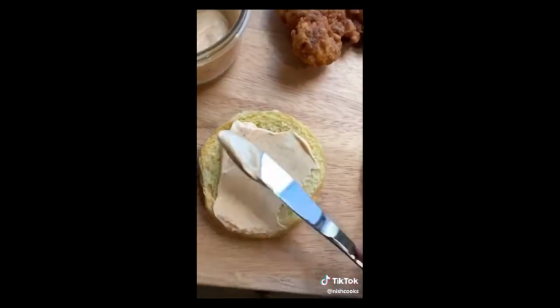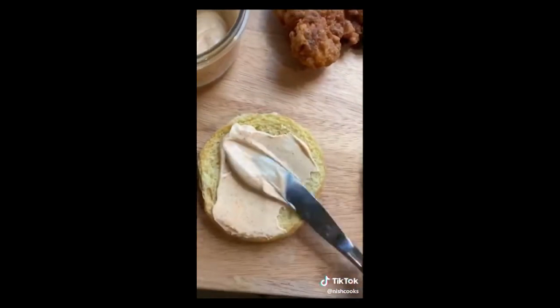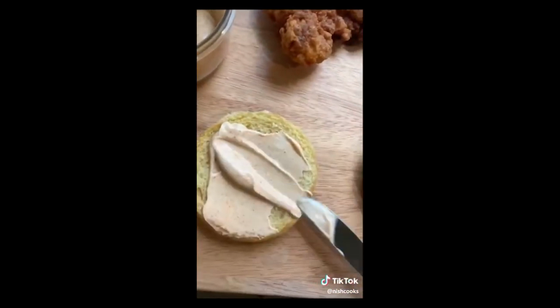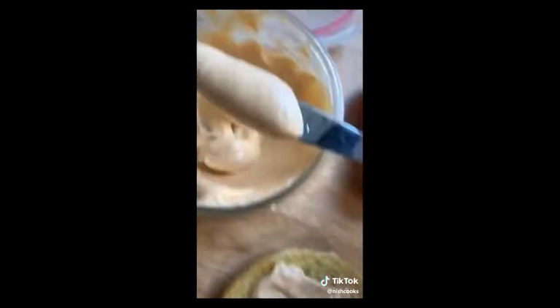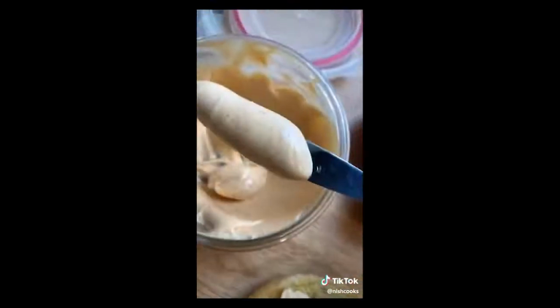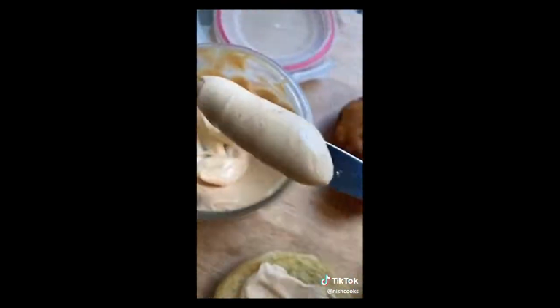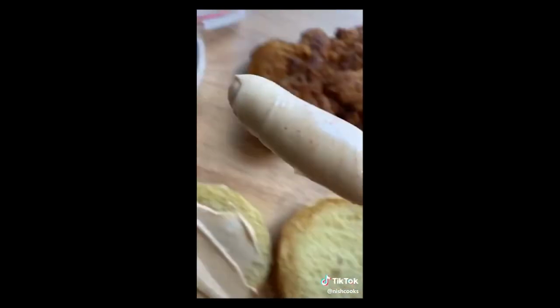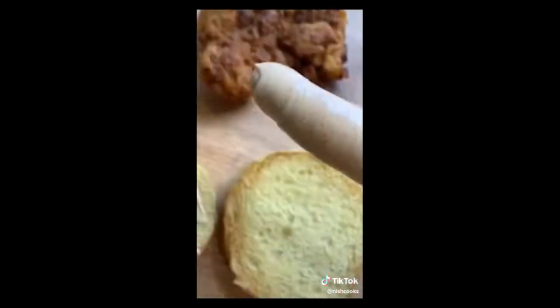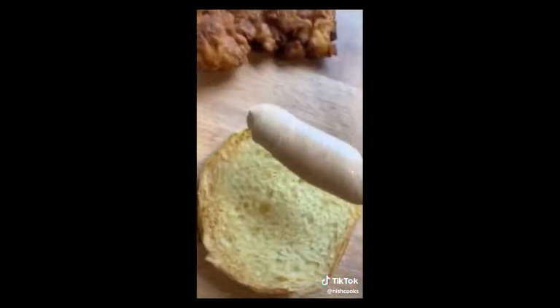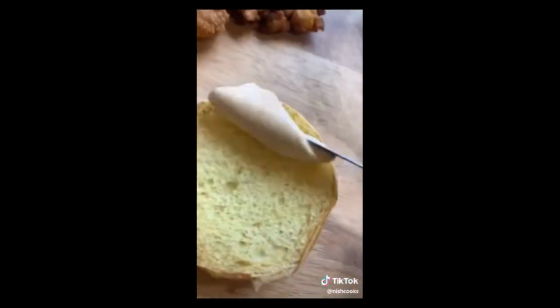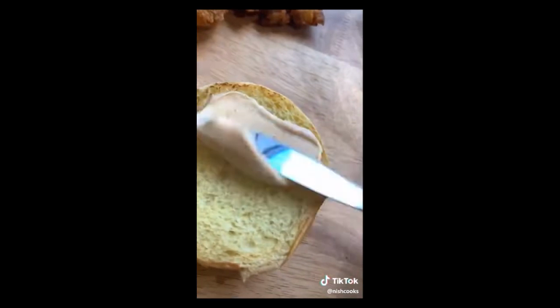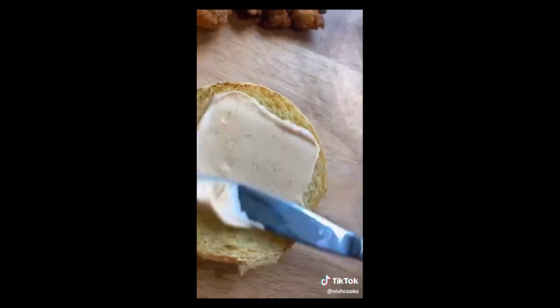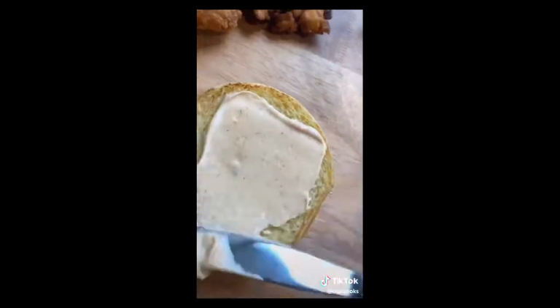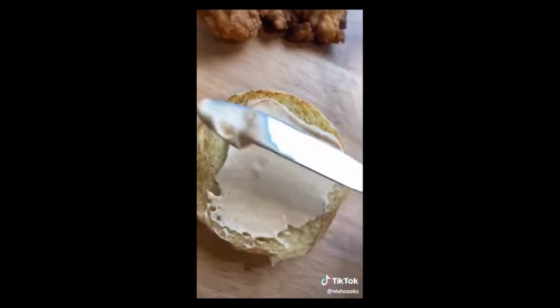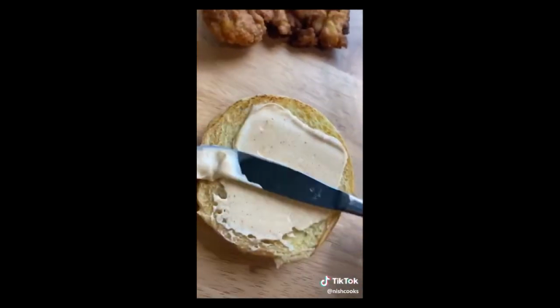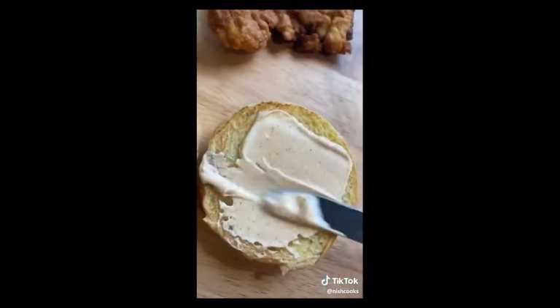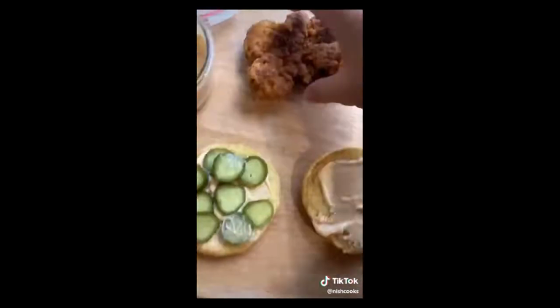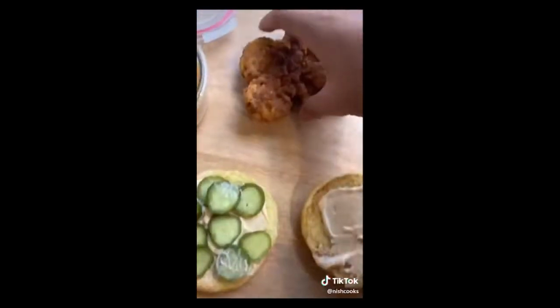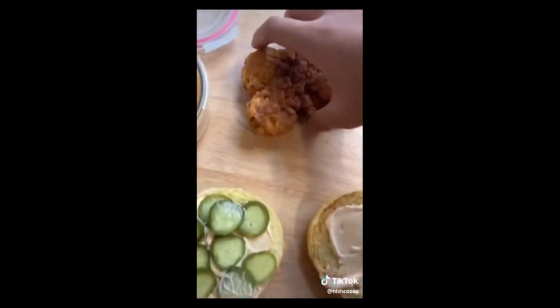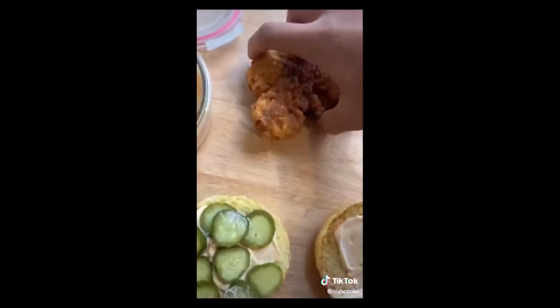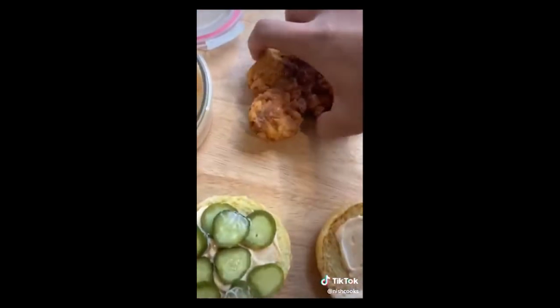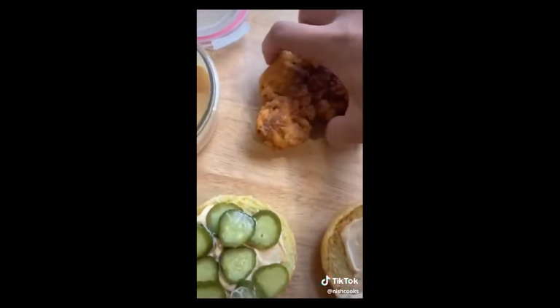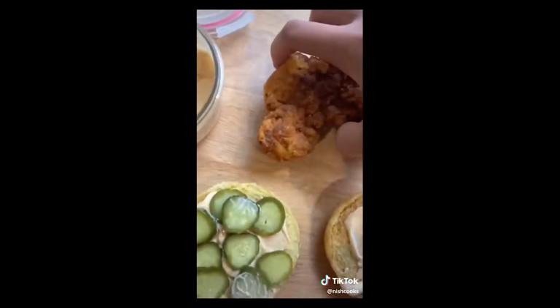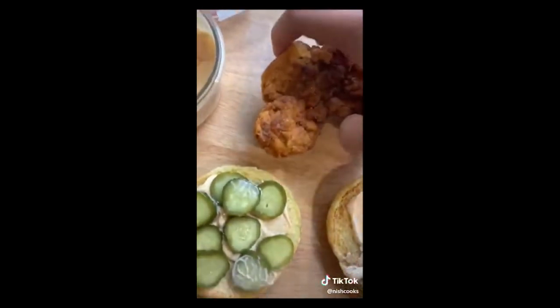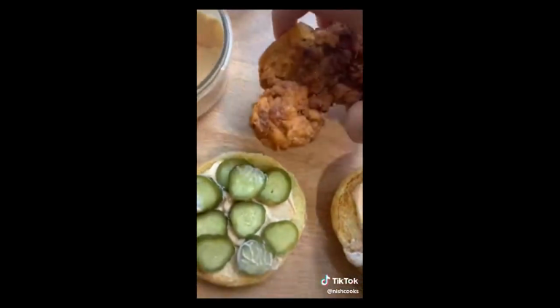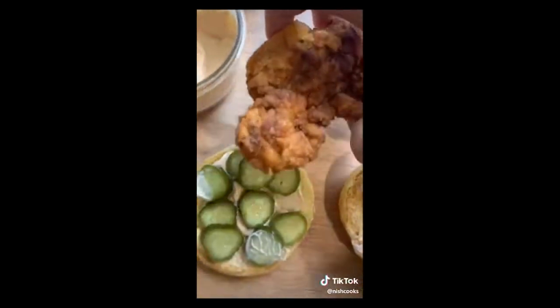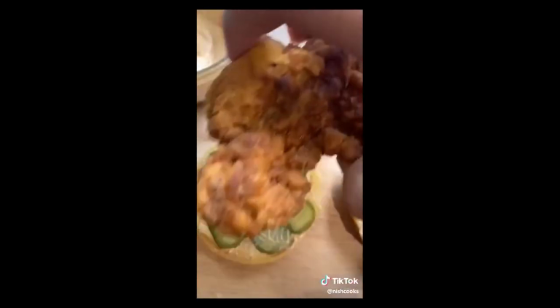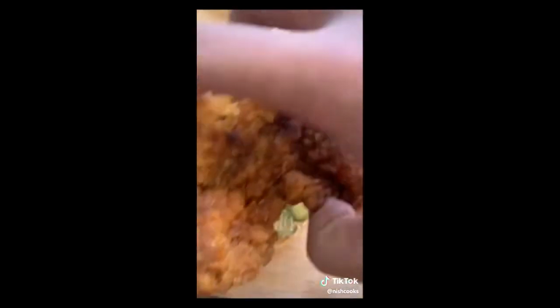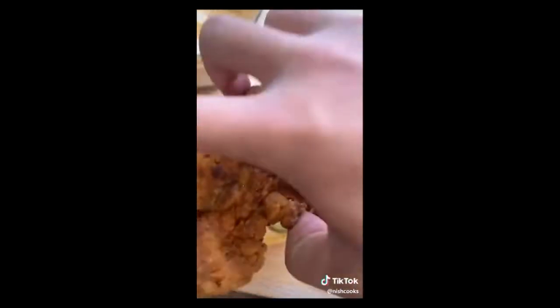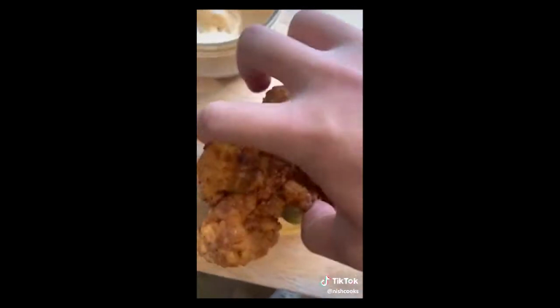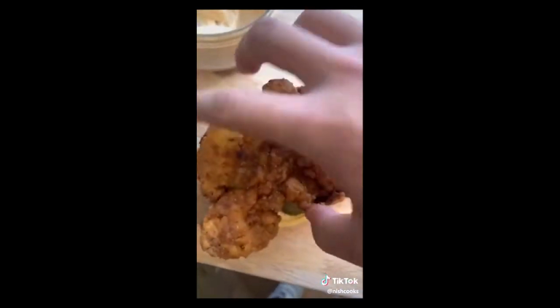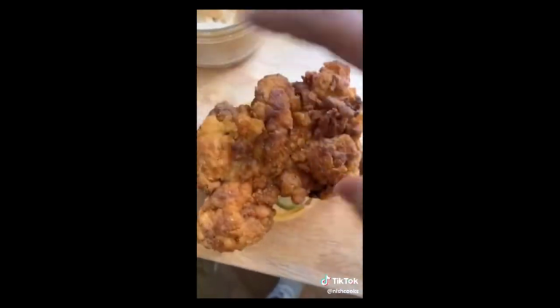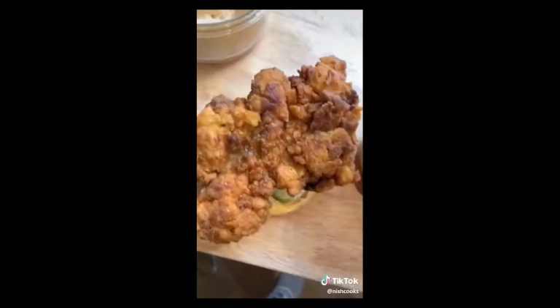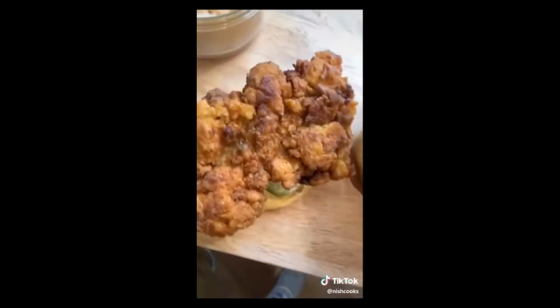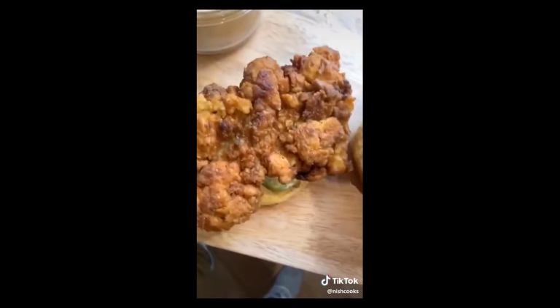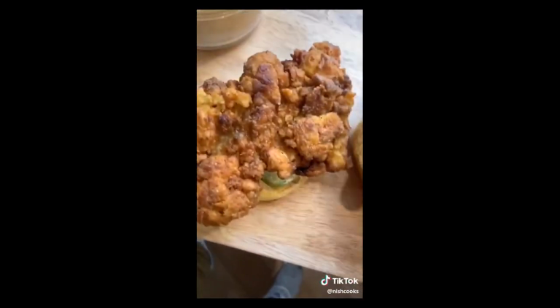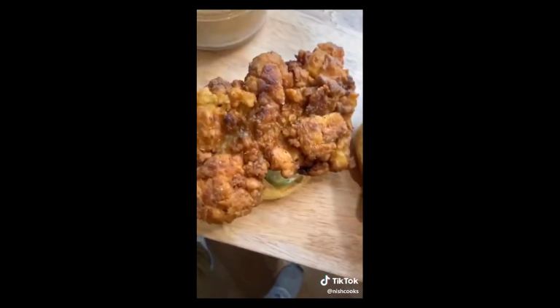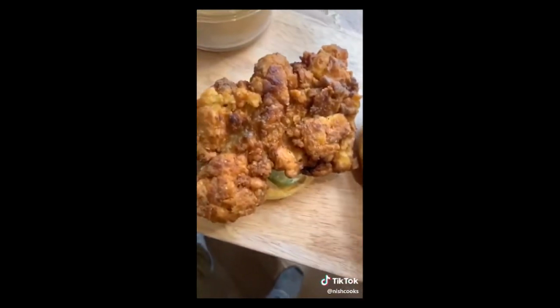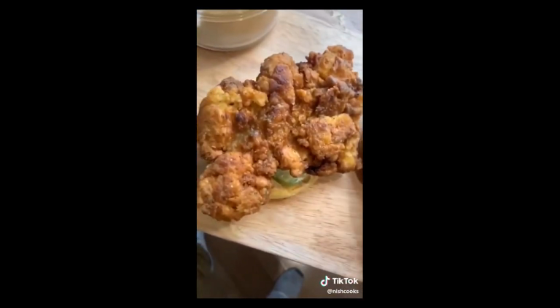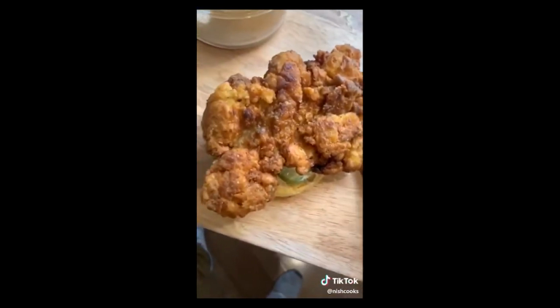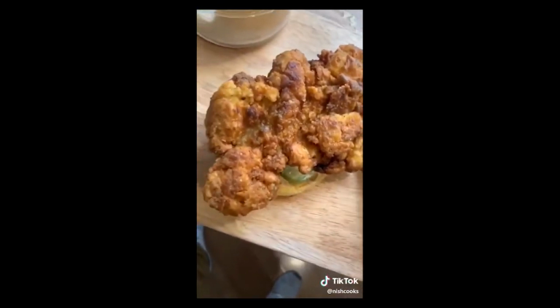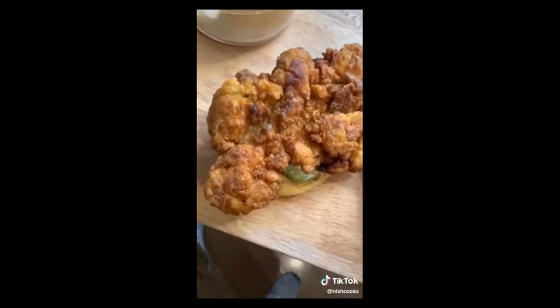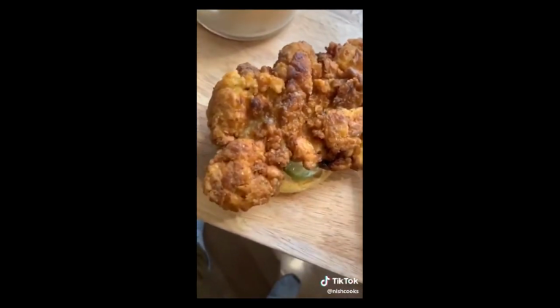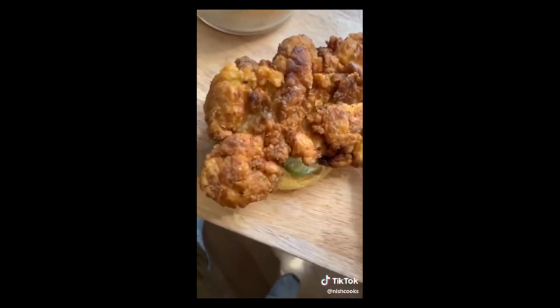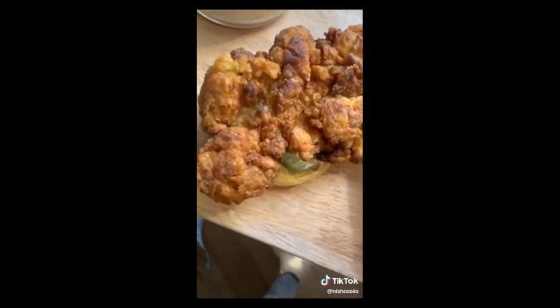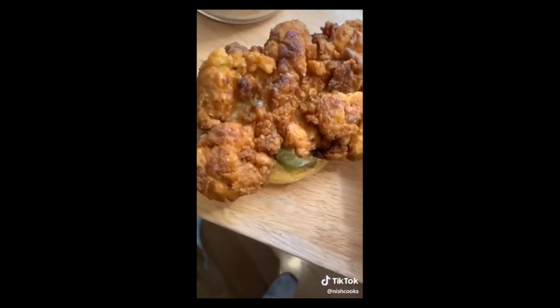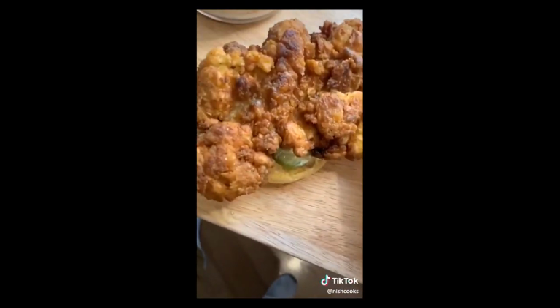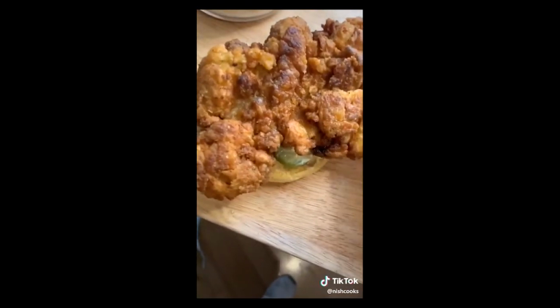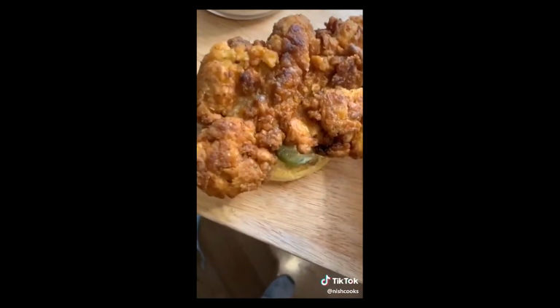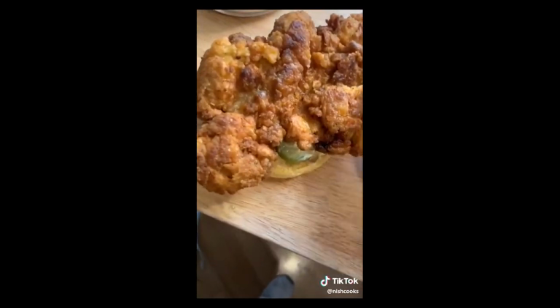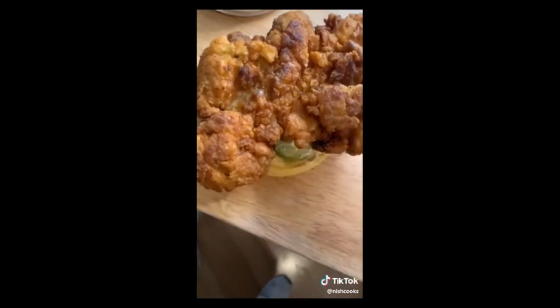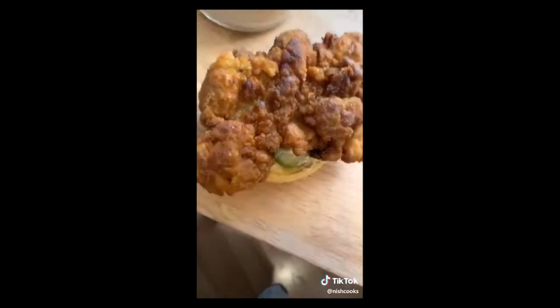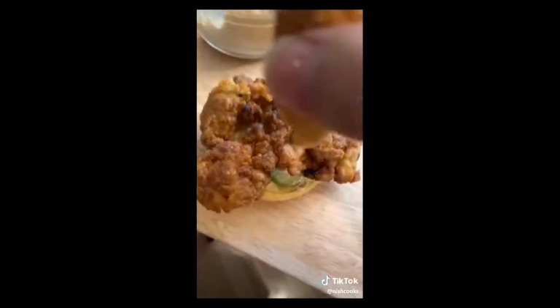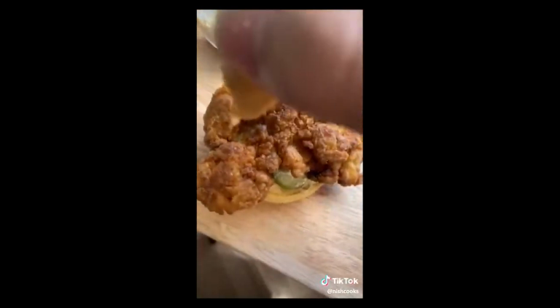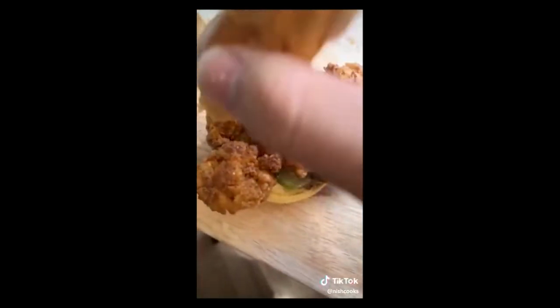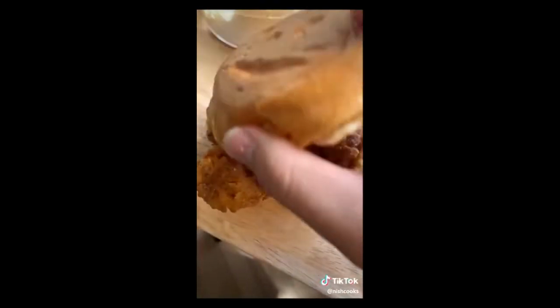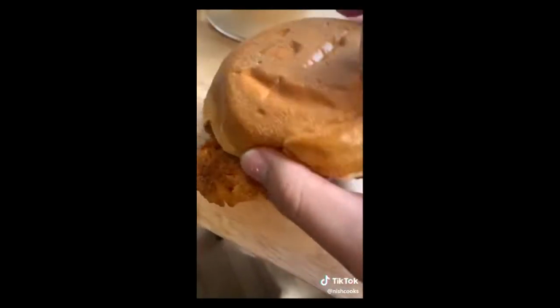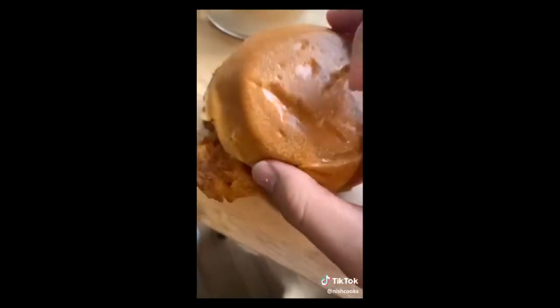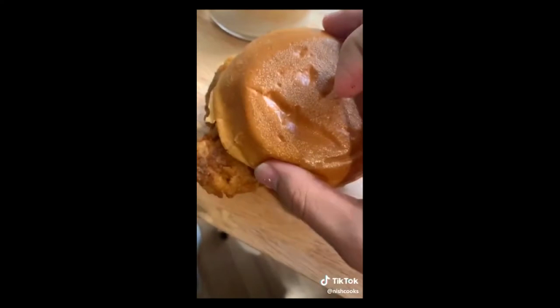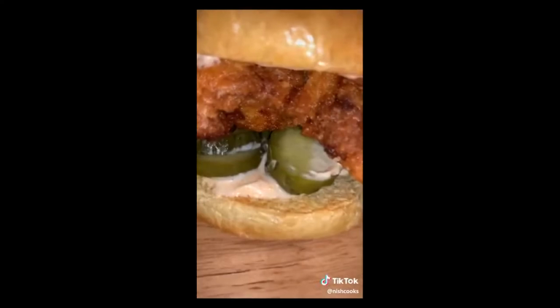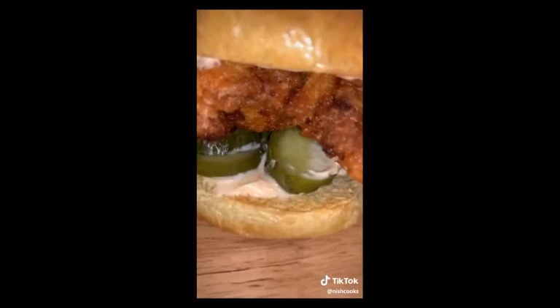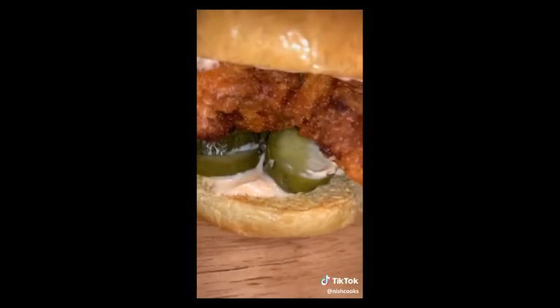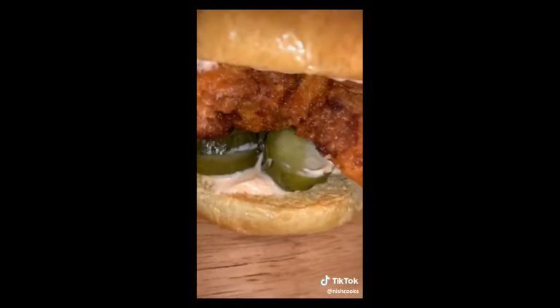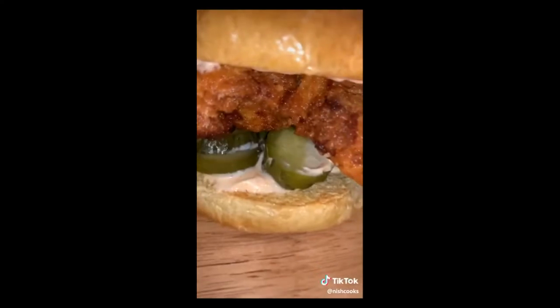Toasted brioche buns, spicy mayonnaise on both sides, pickles, that chicken — top it. Yes.